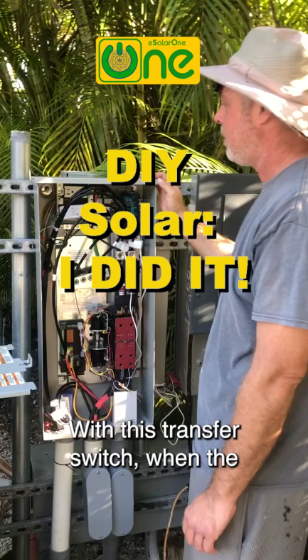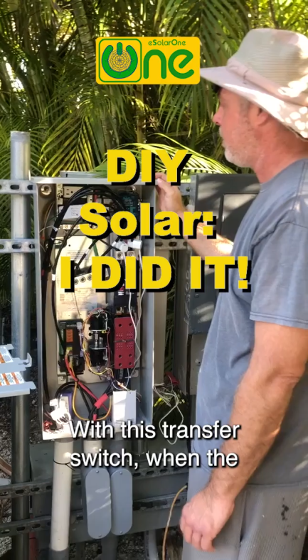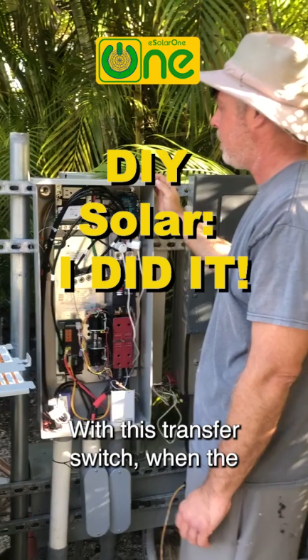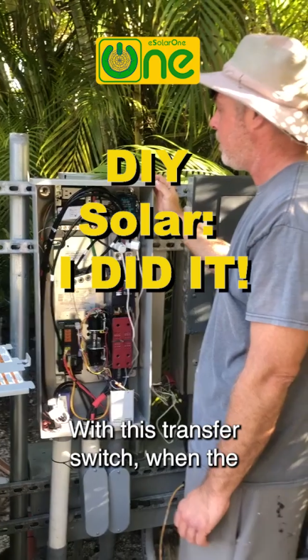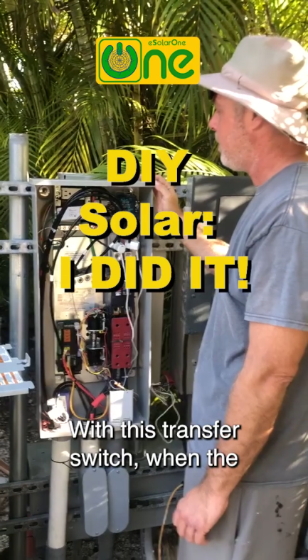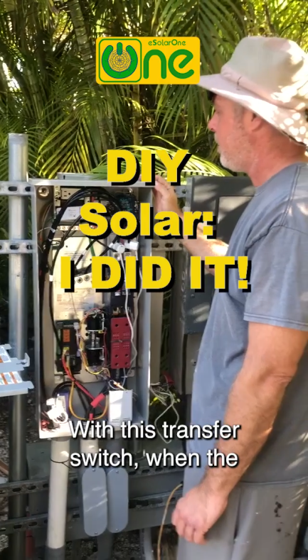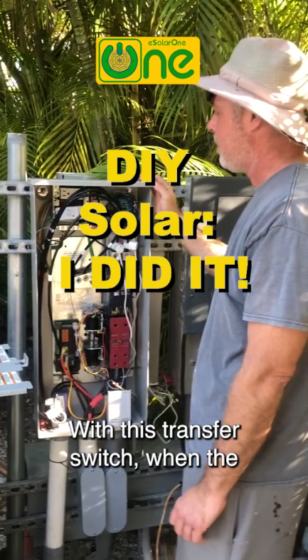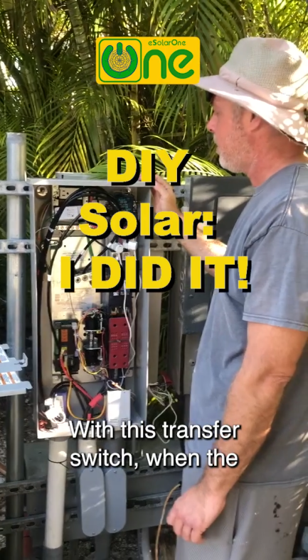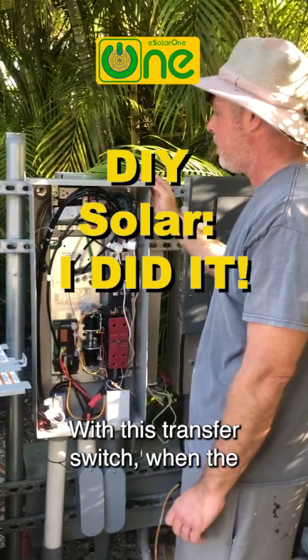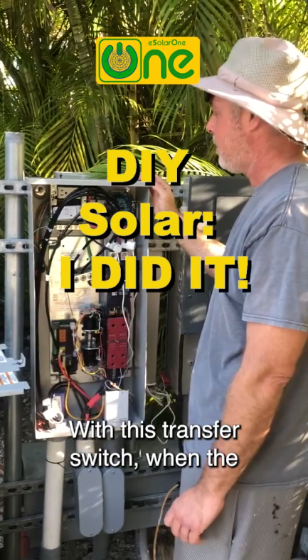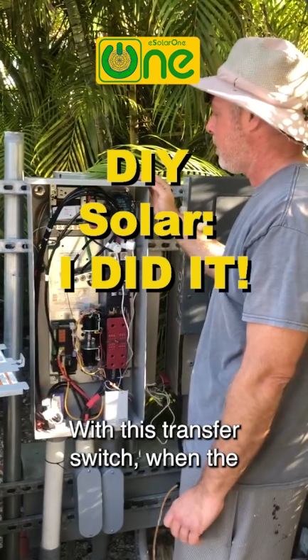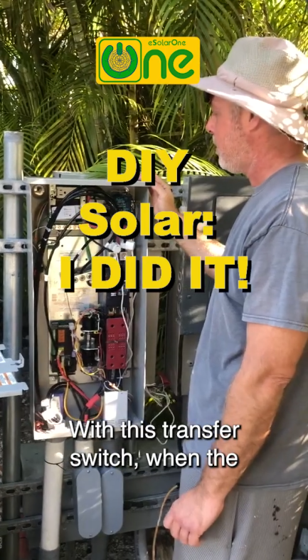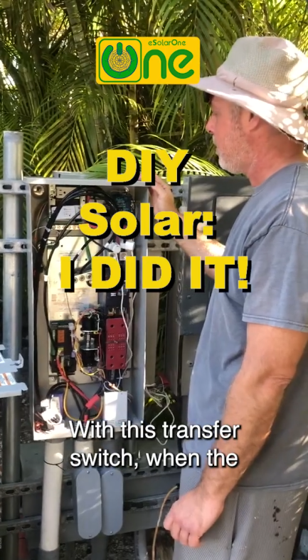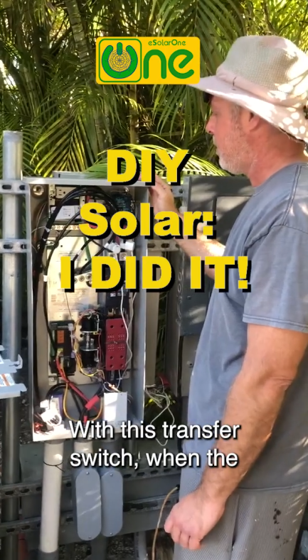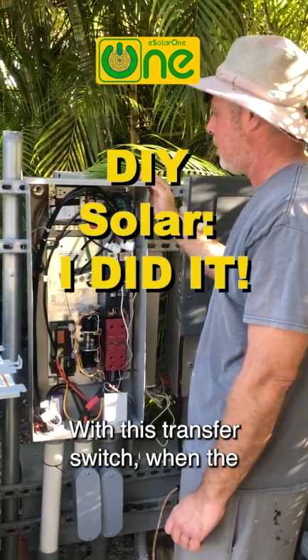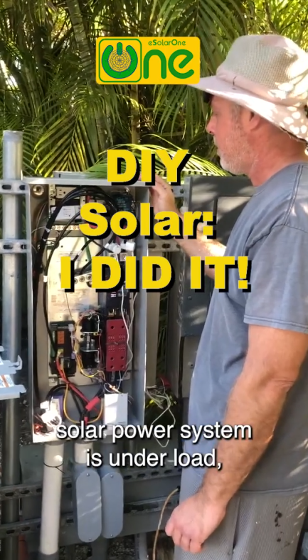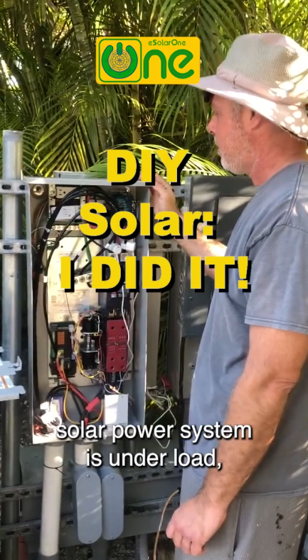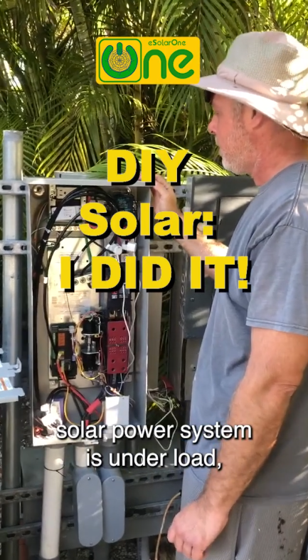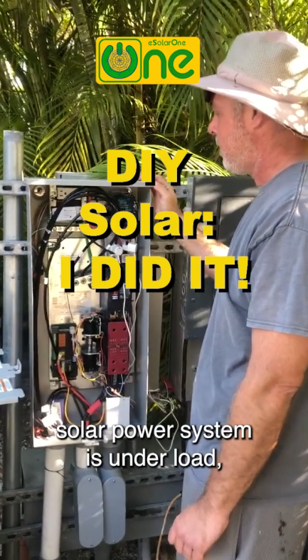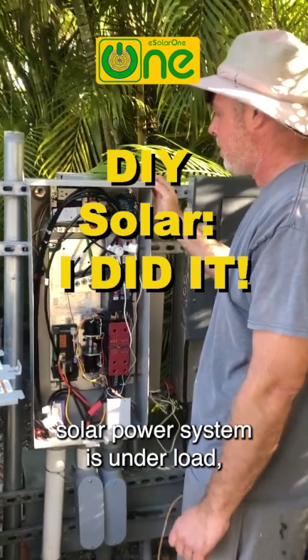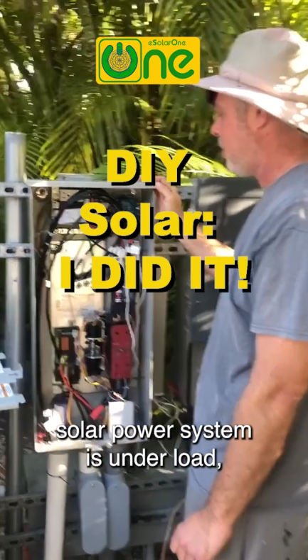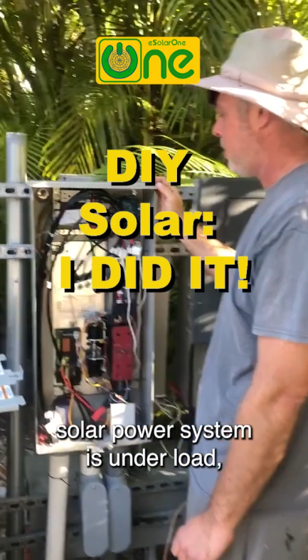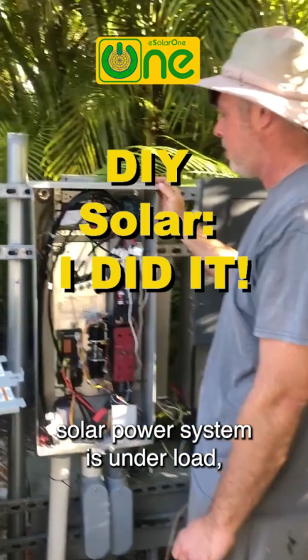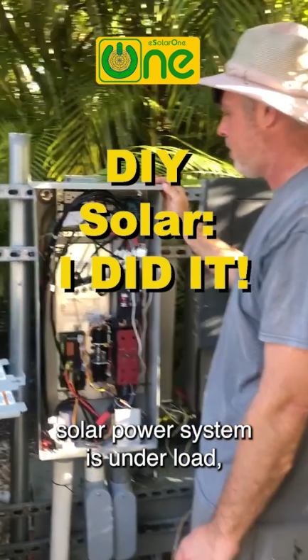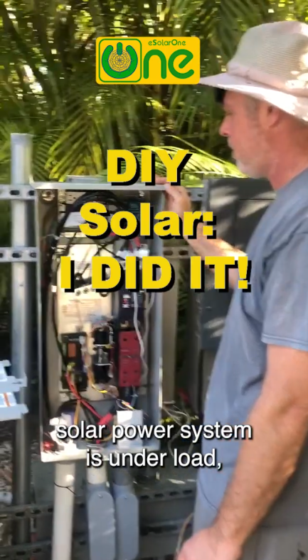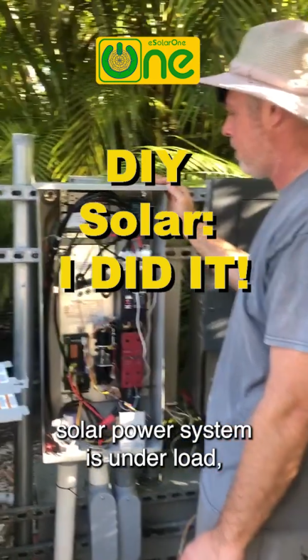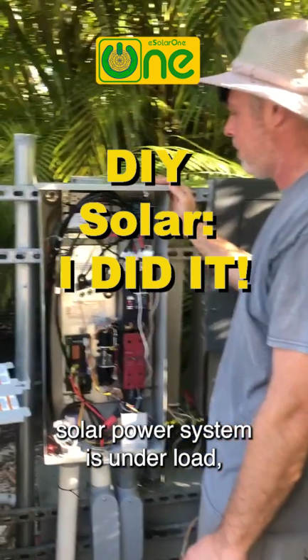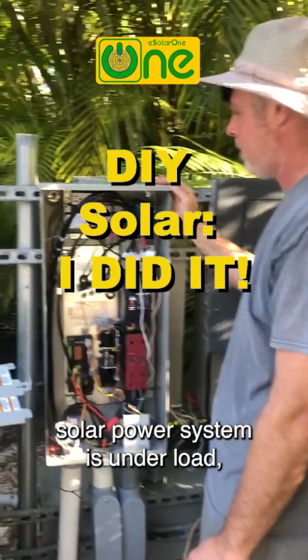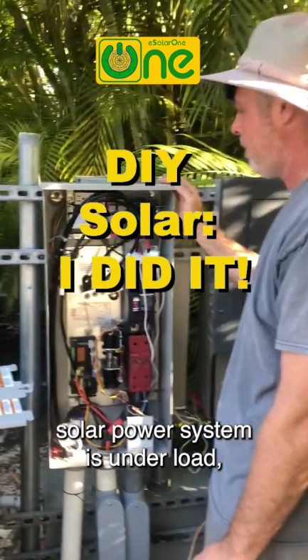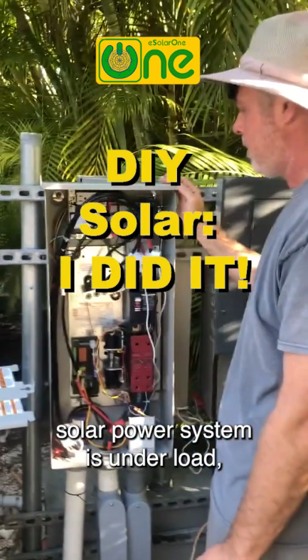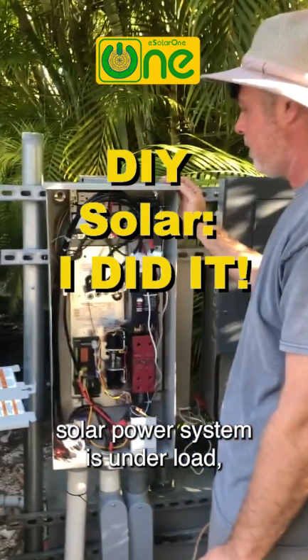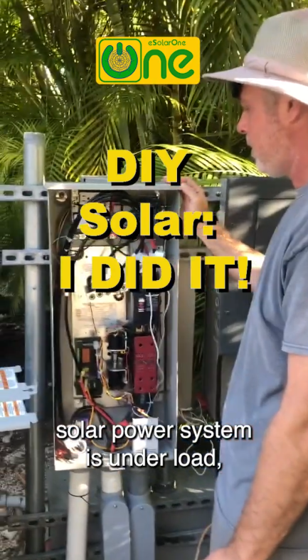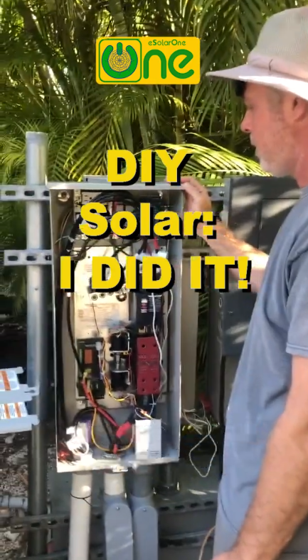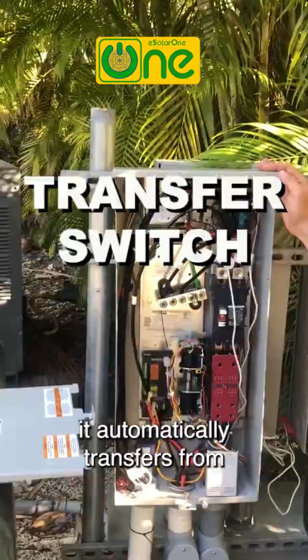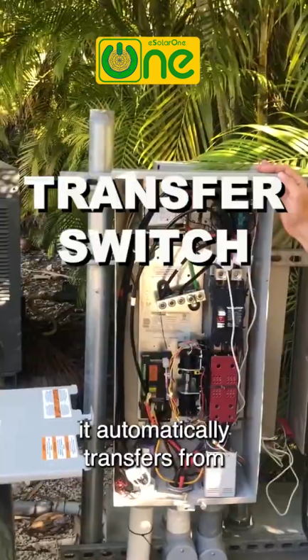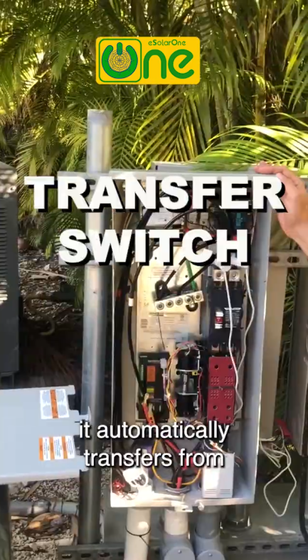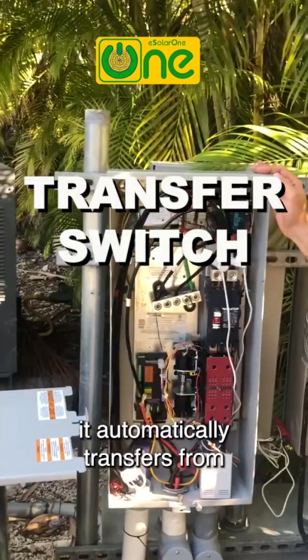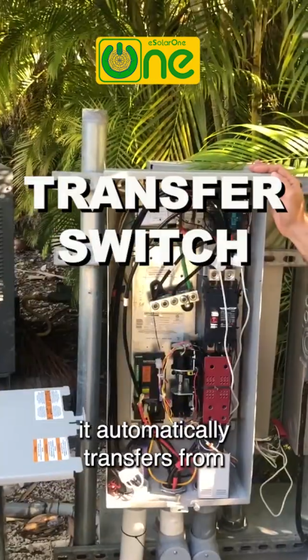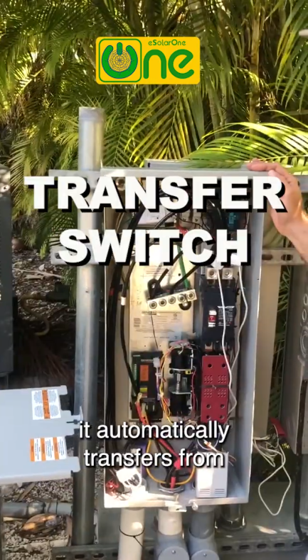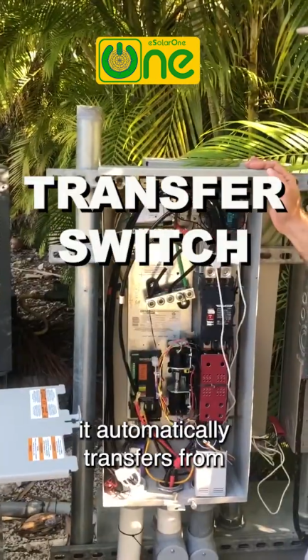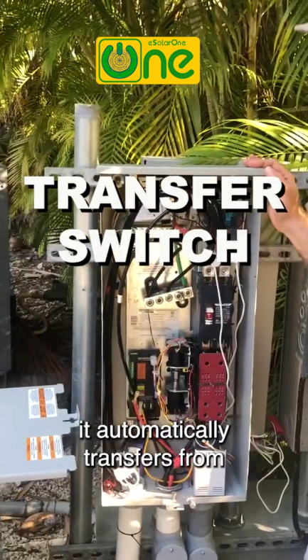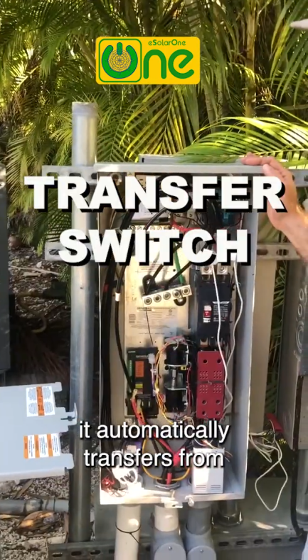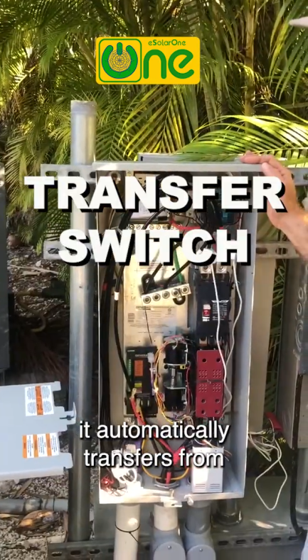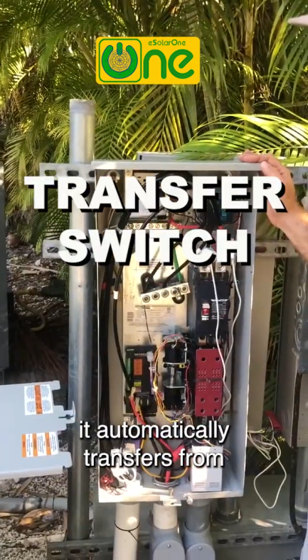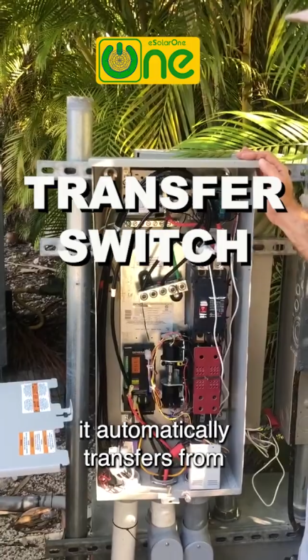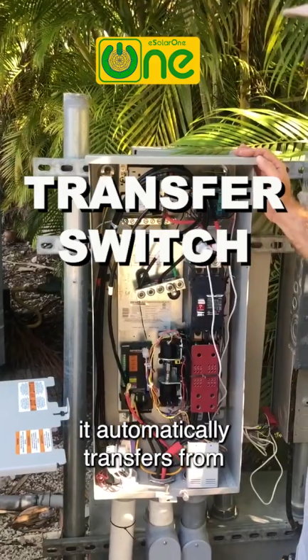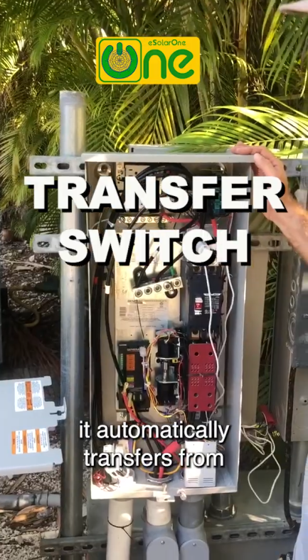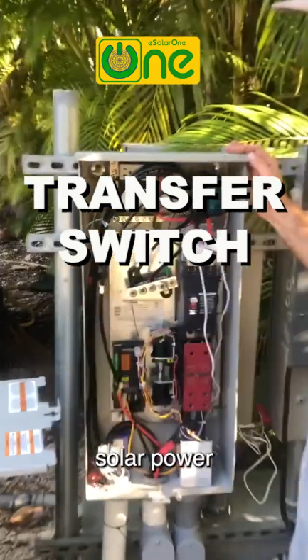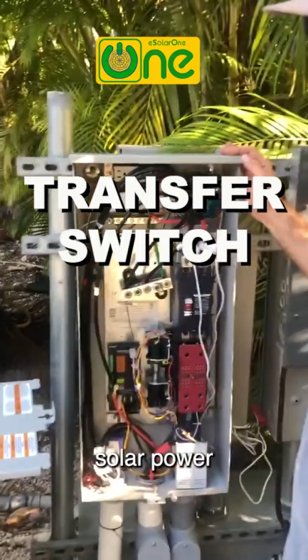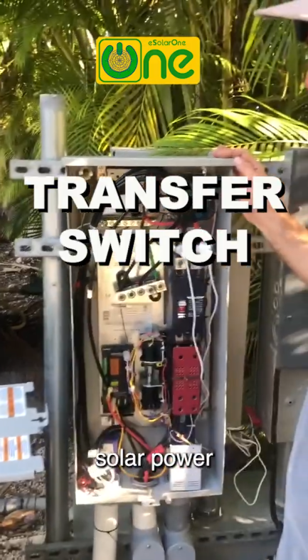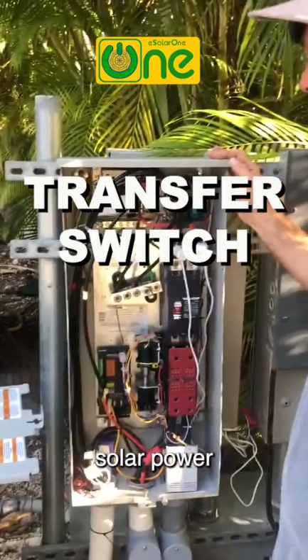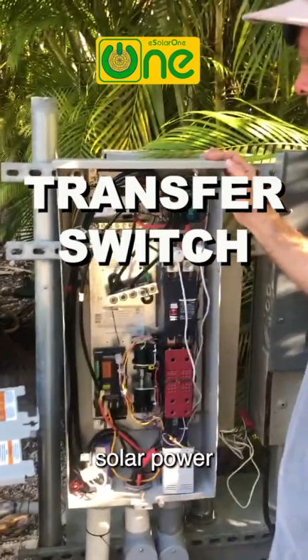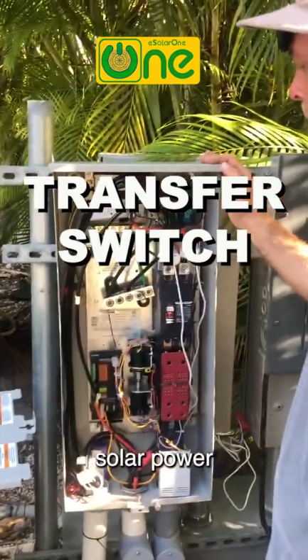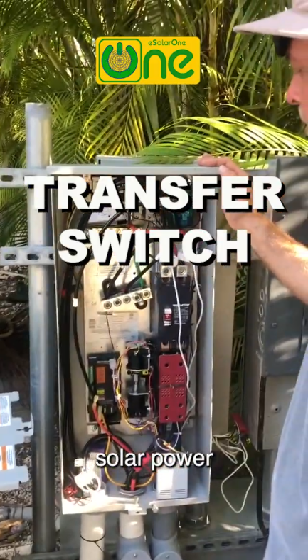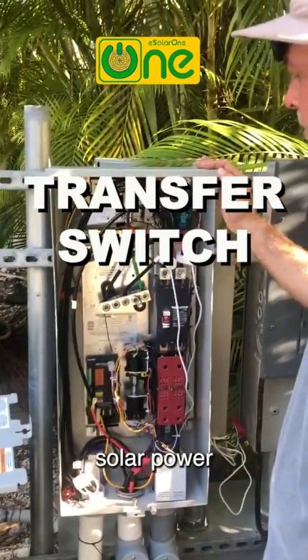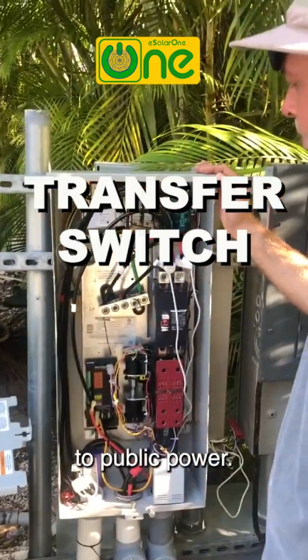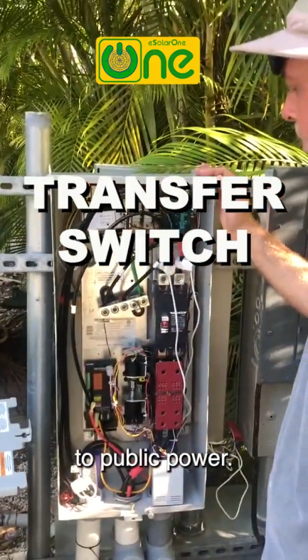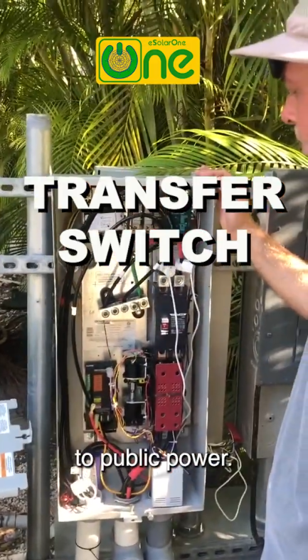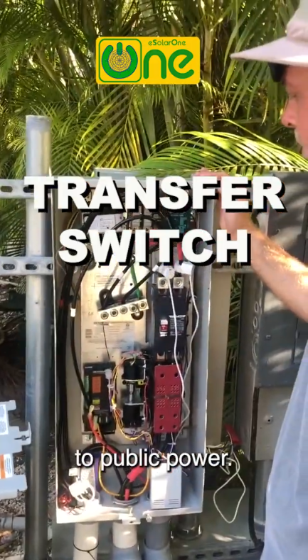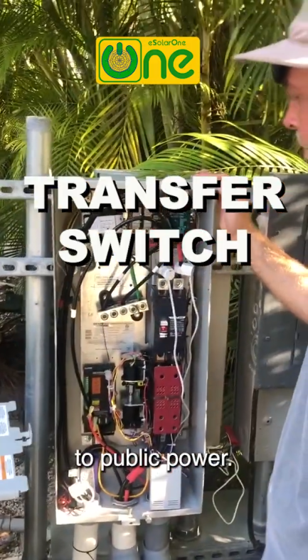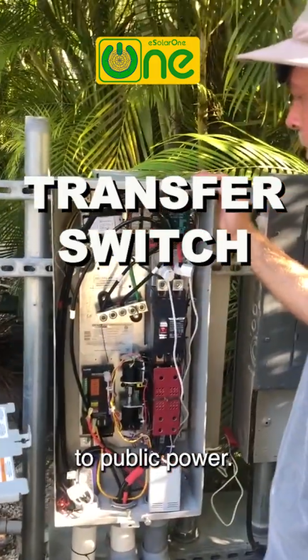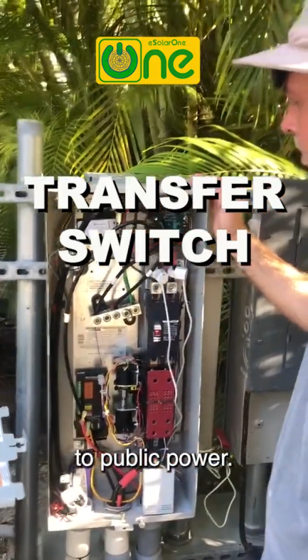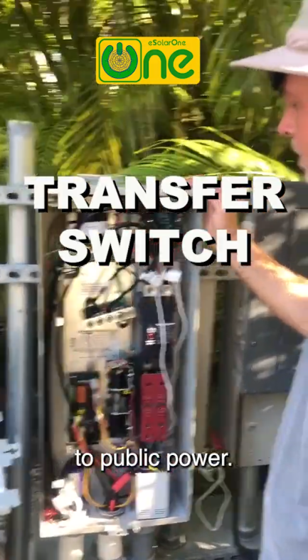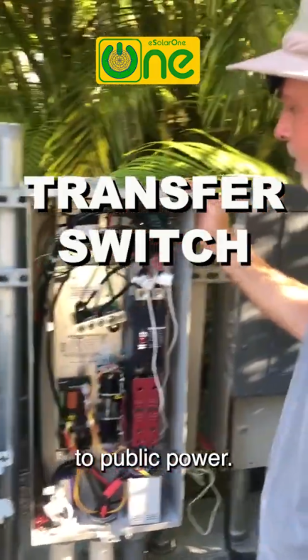With this transfer switch, when the solar power system is under load, it automatically transfers from solar power to public power.